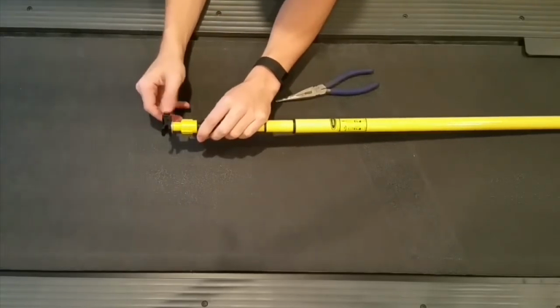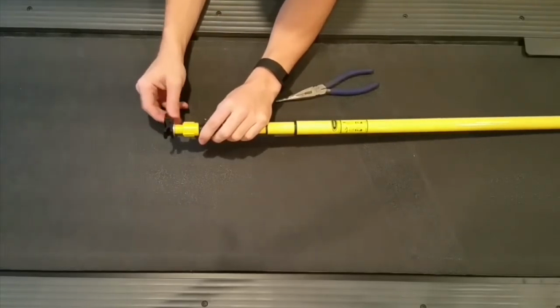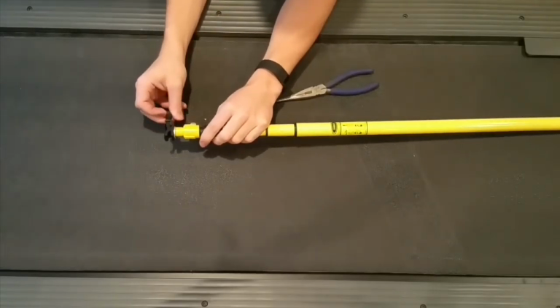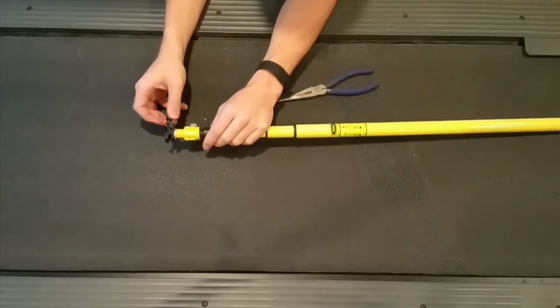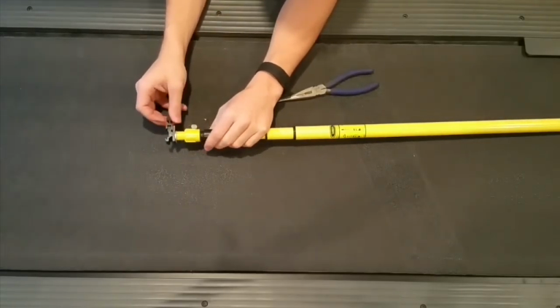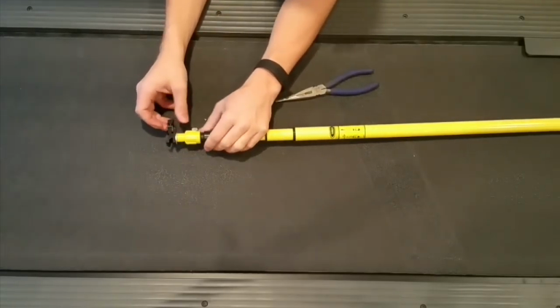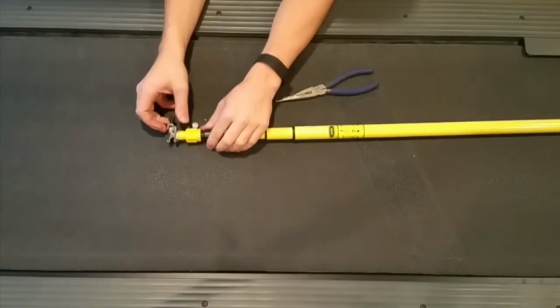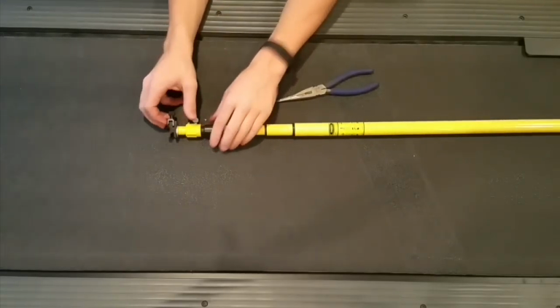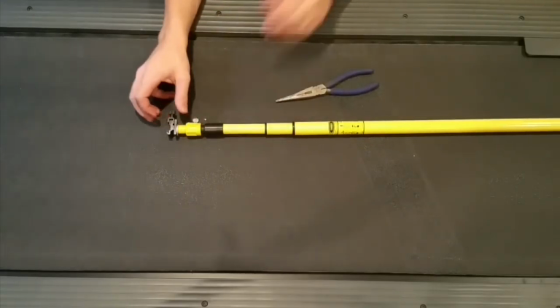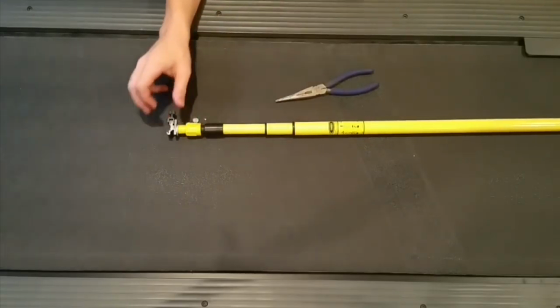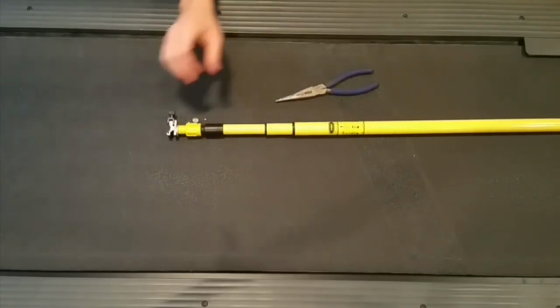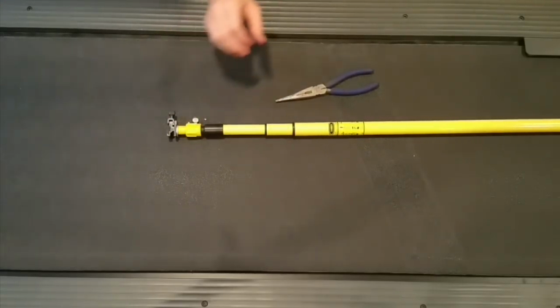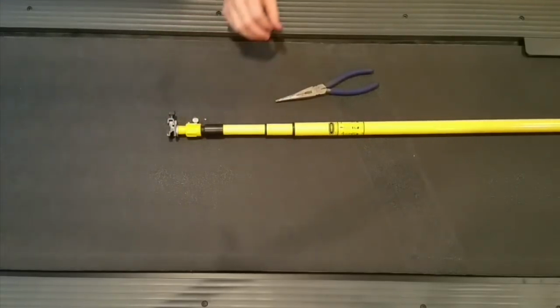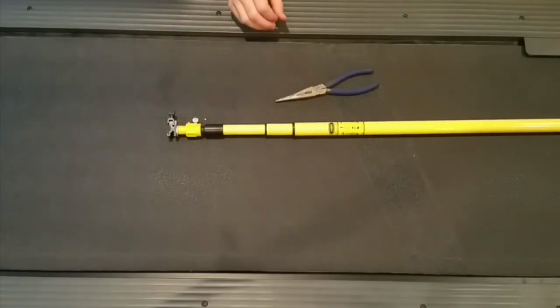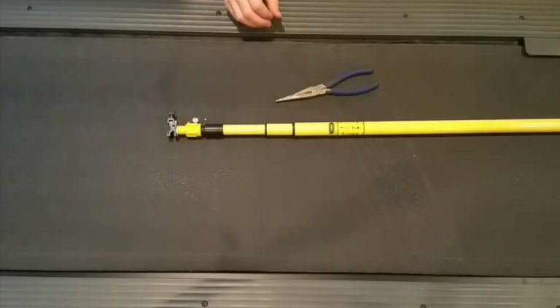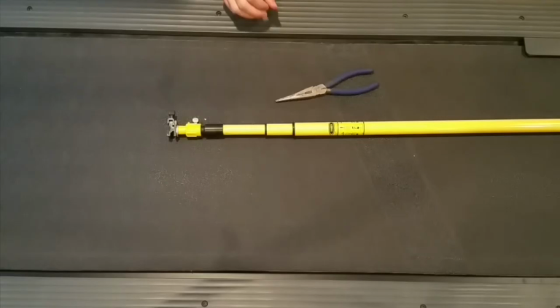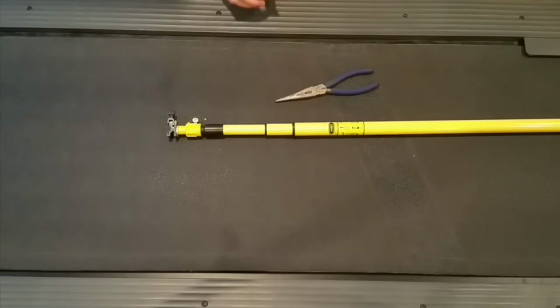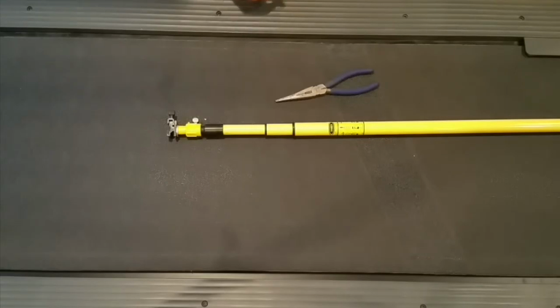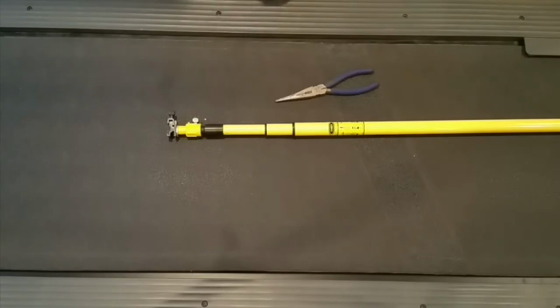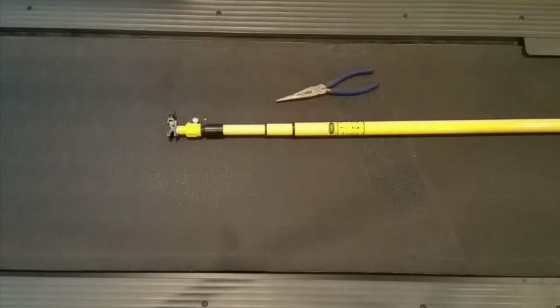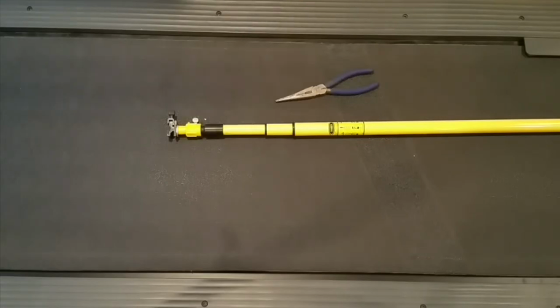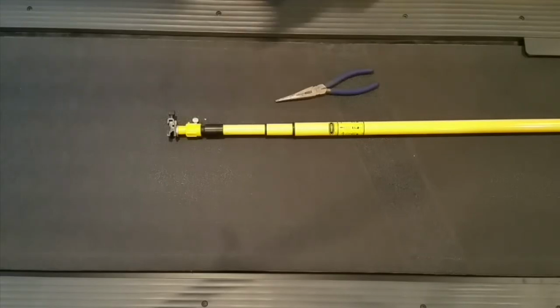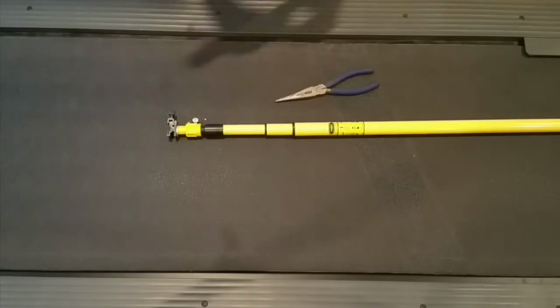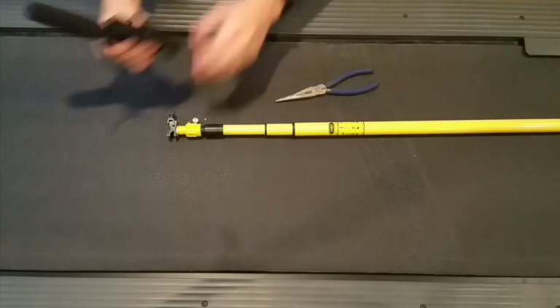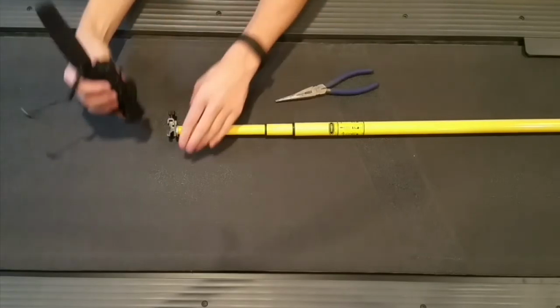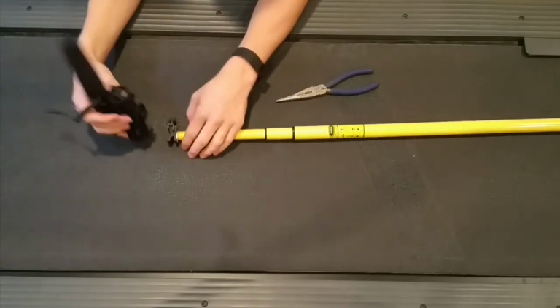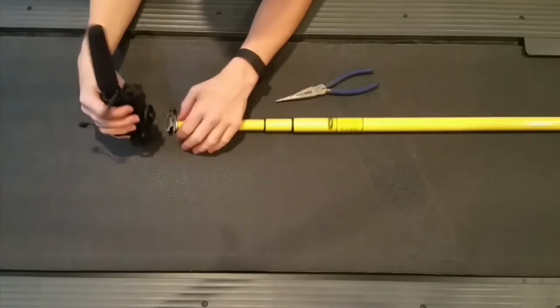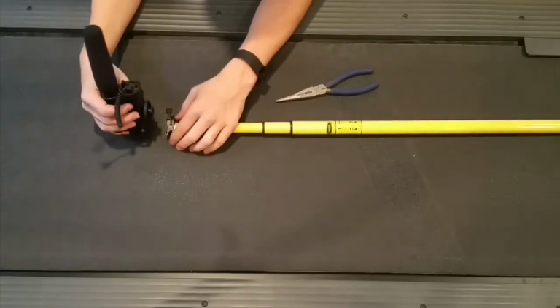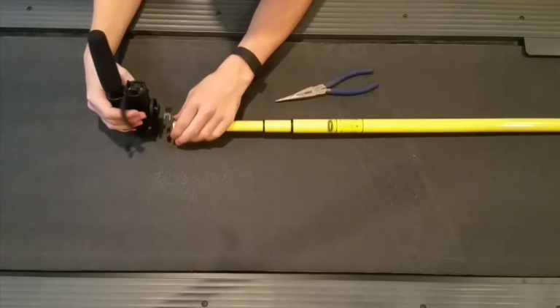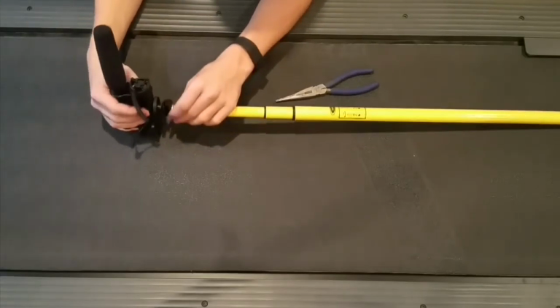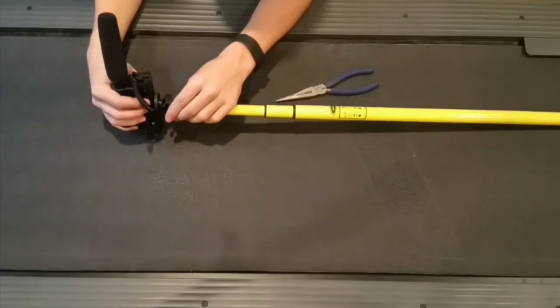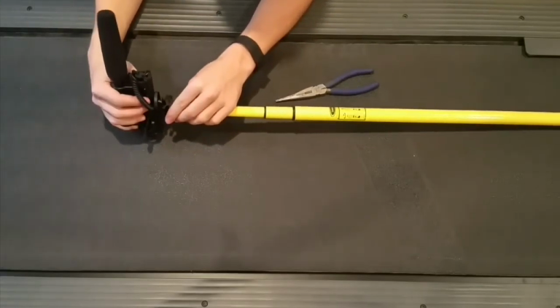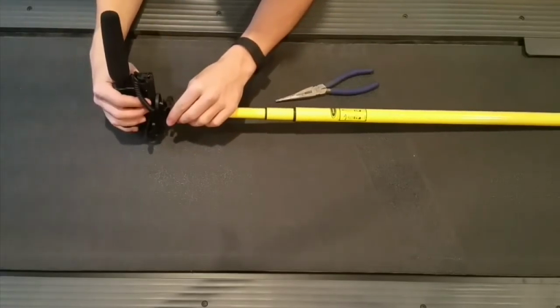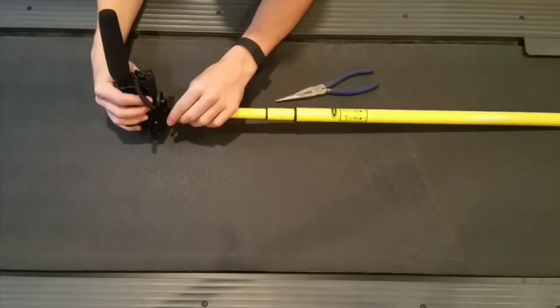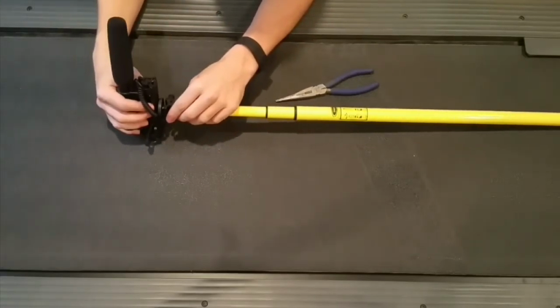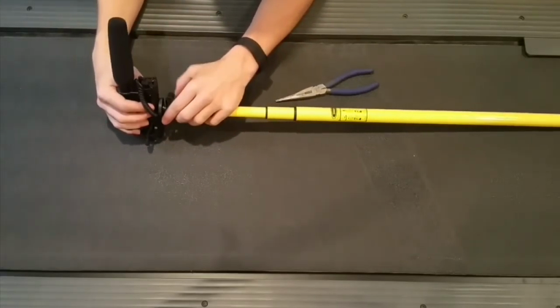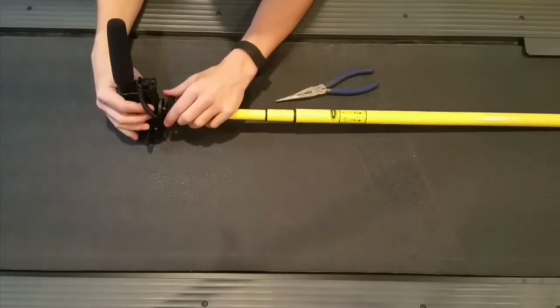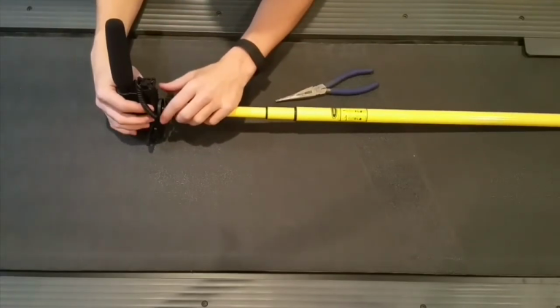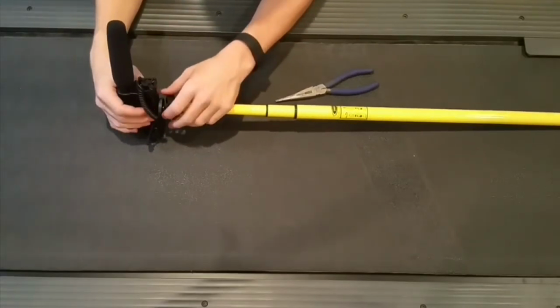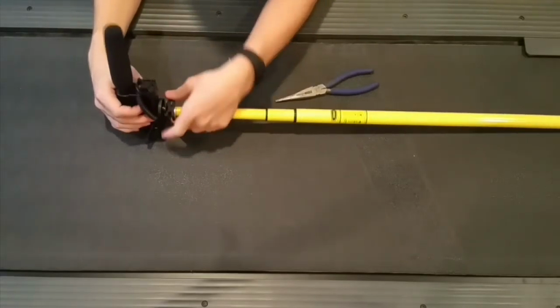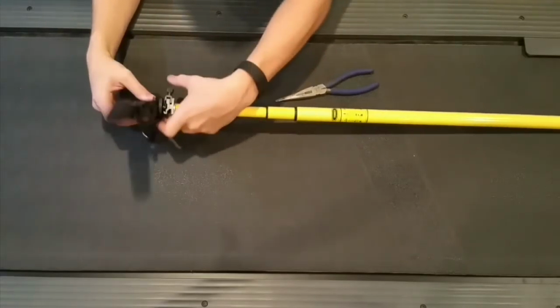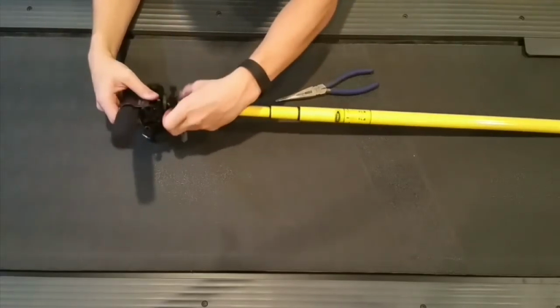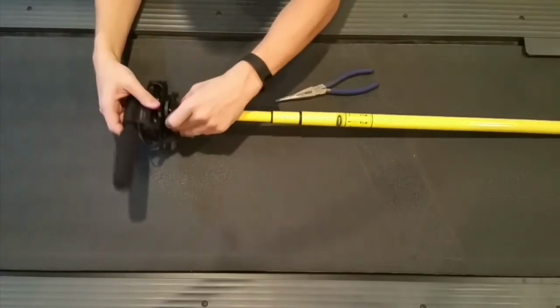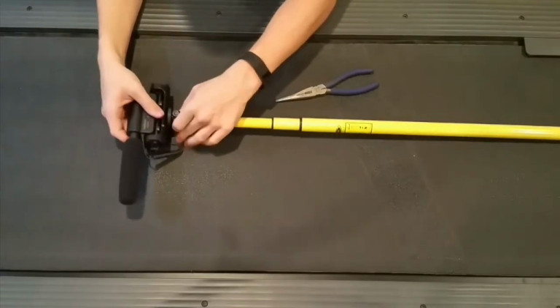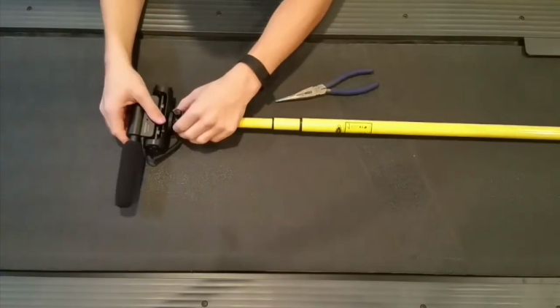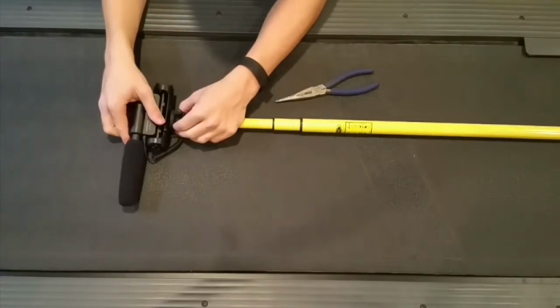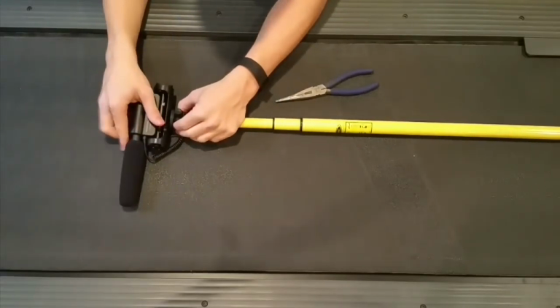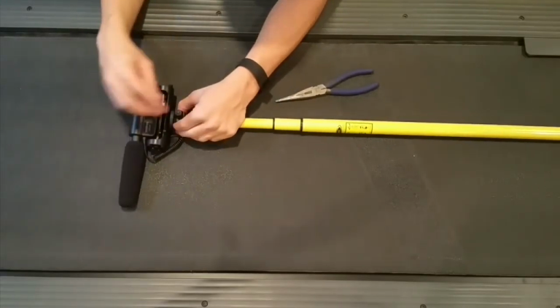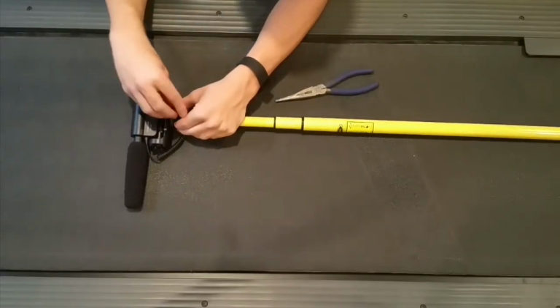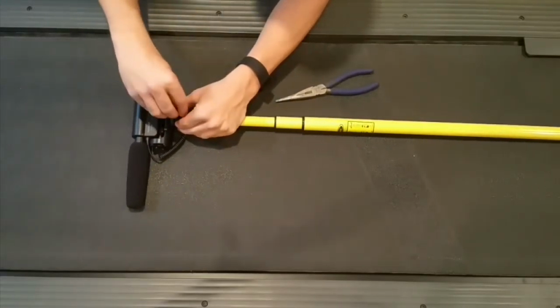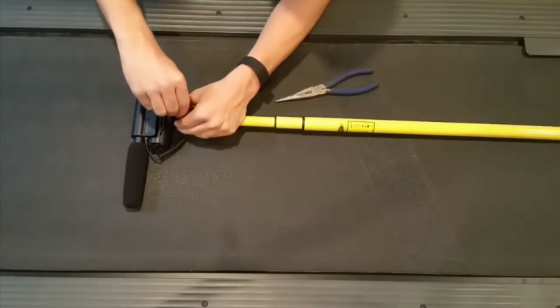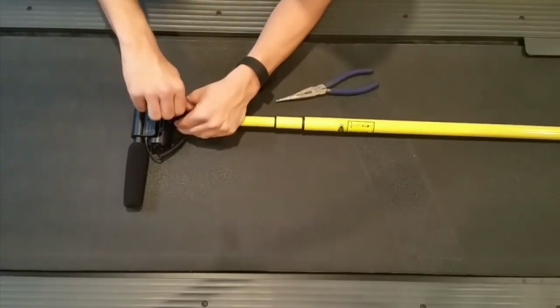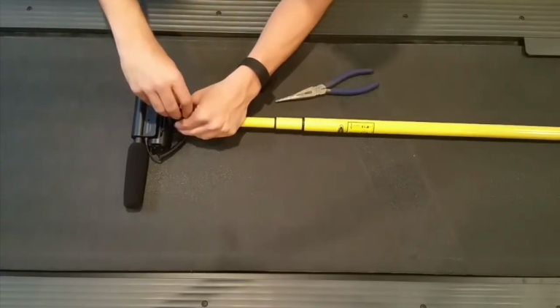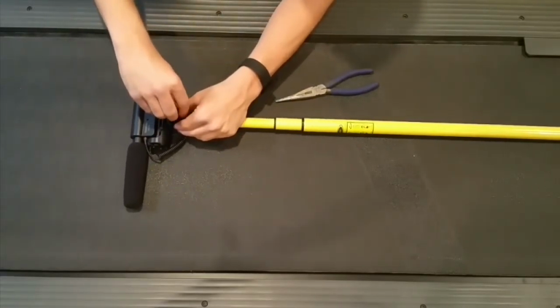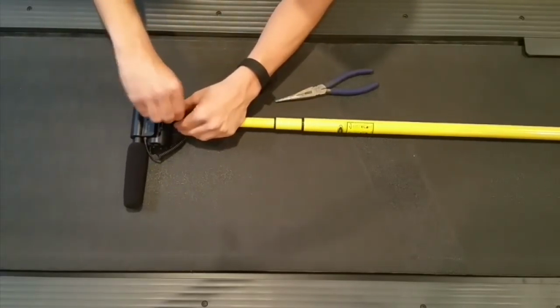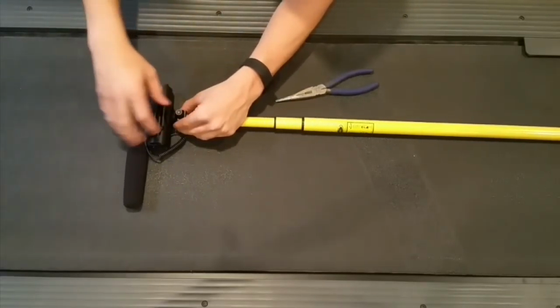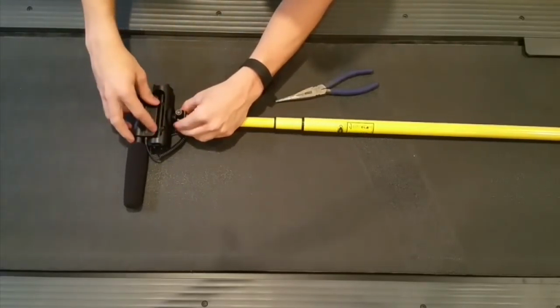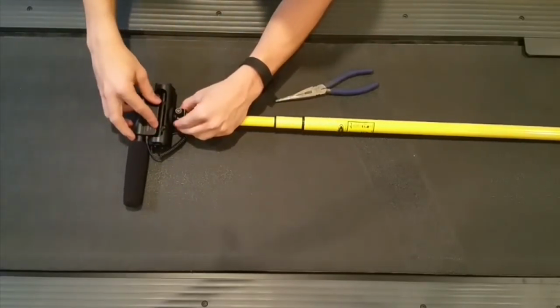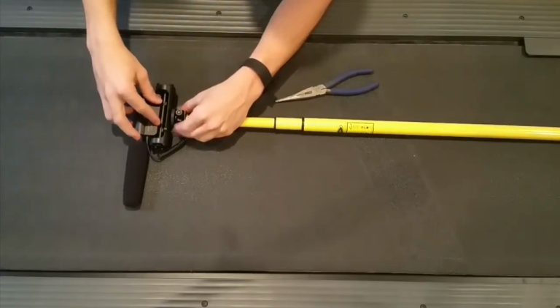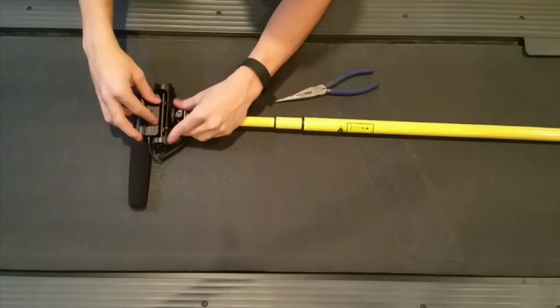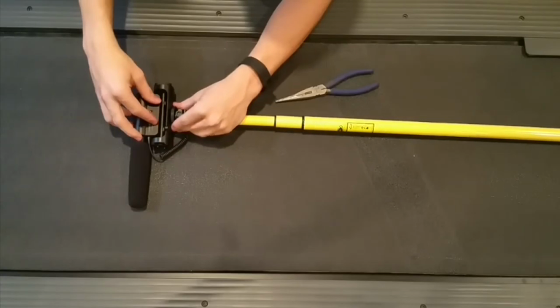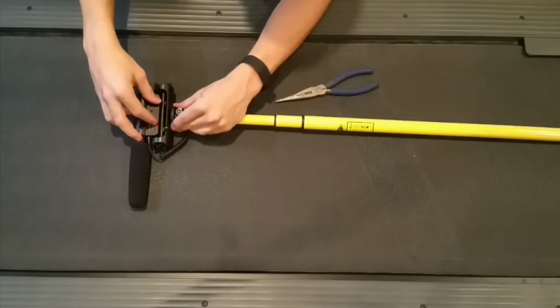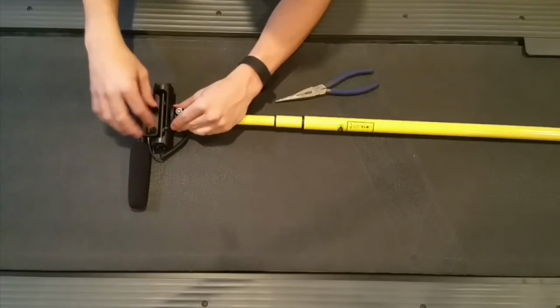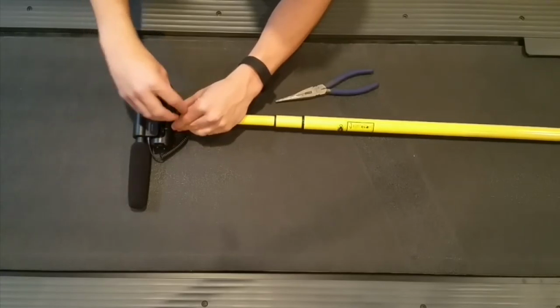Once that's all tight, grab your microphone and — same as the last two times — use the hot shoe to attach it and tighten it down.